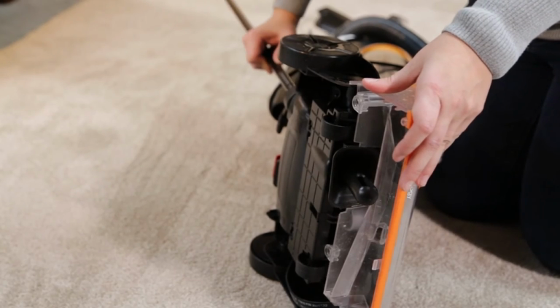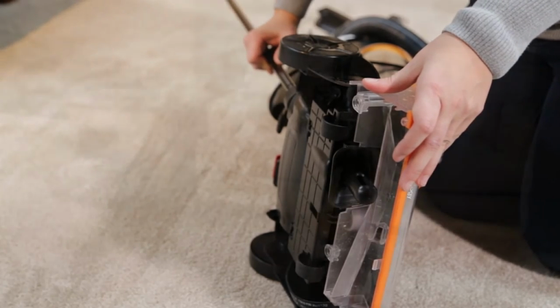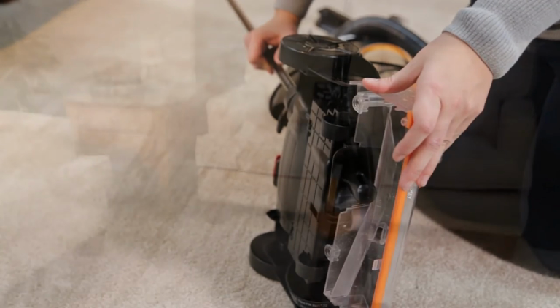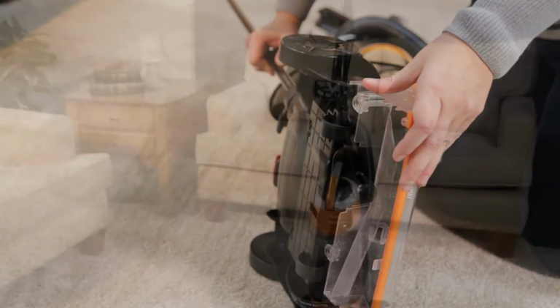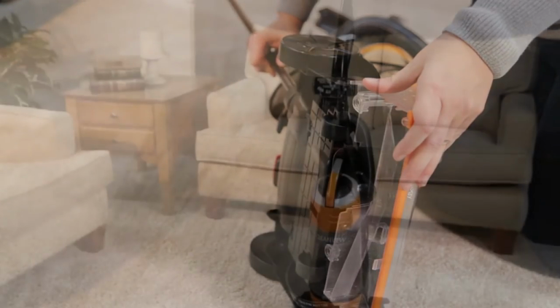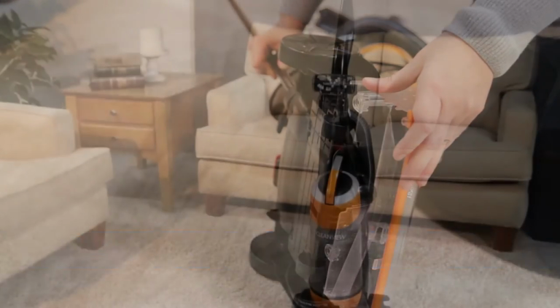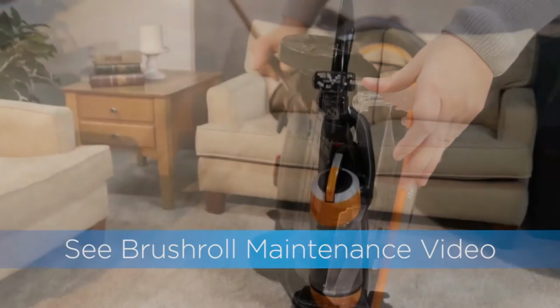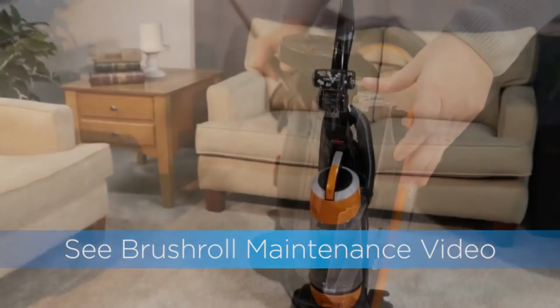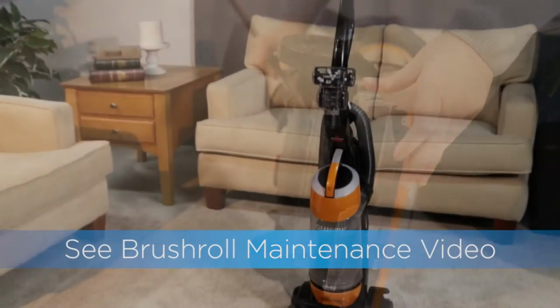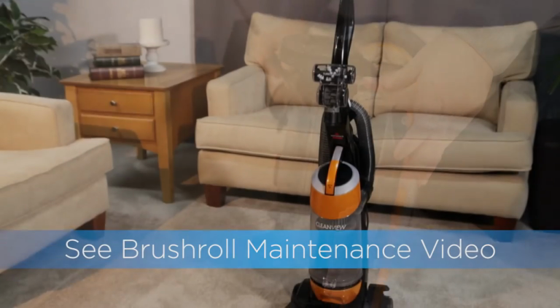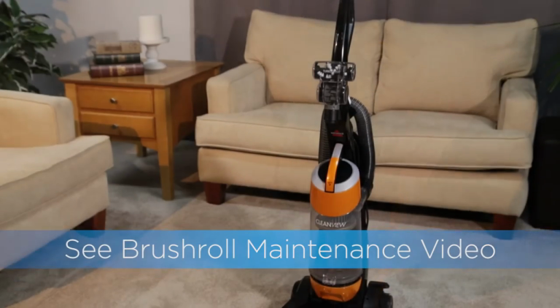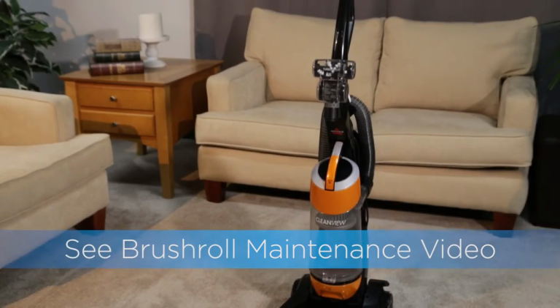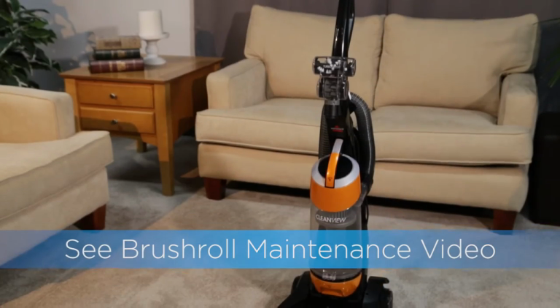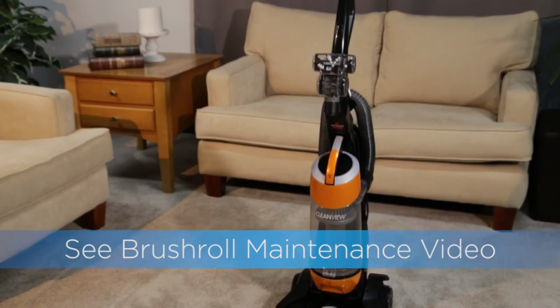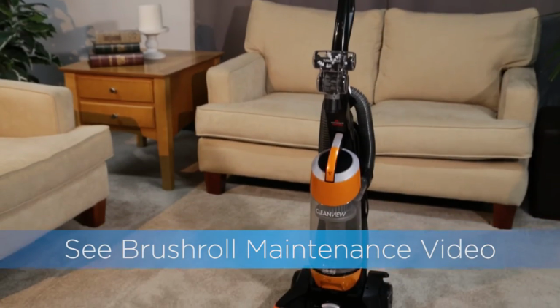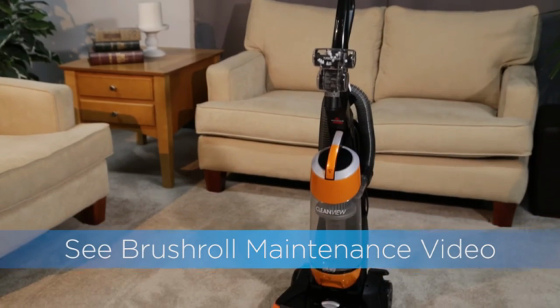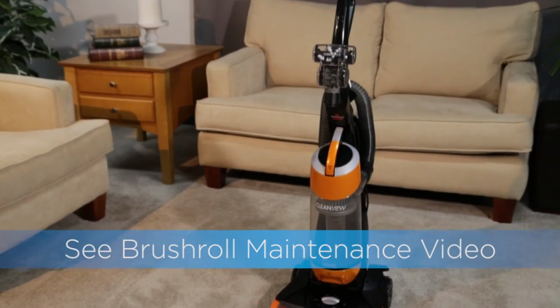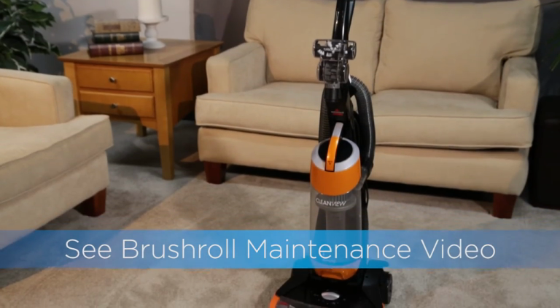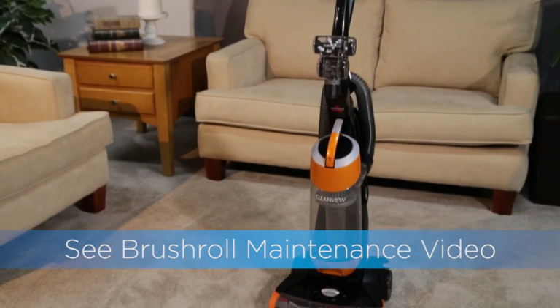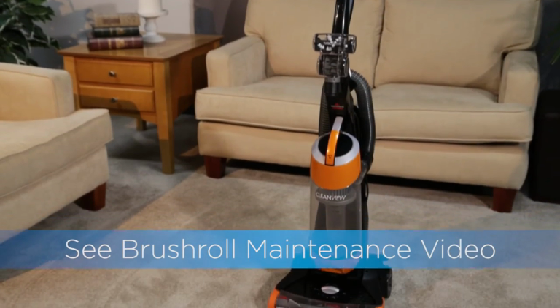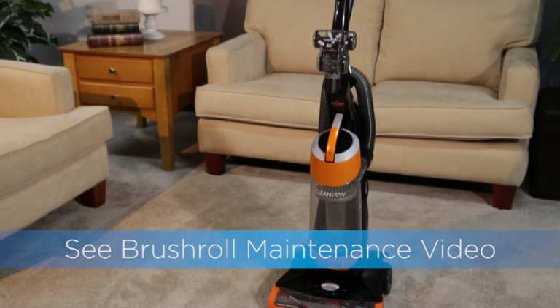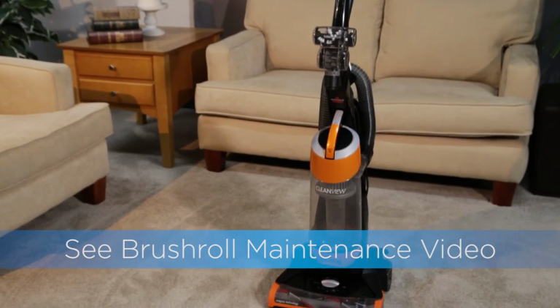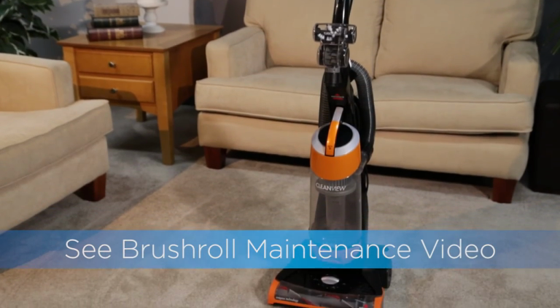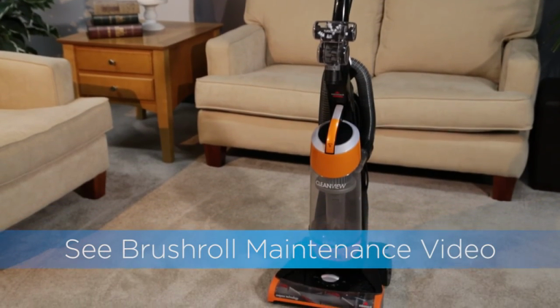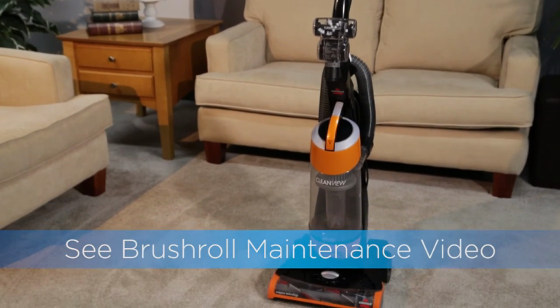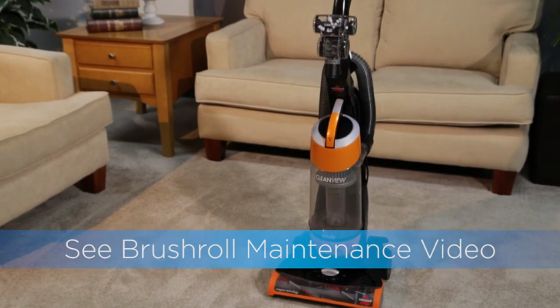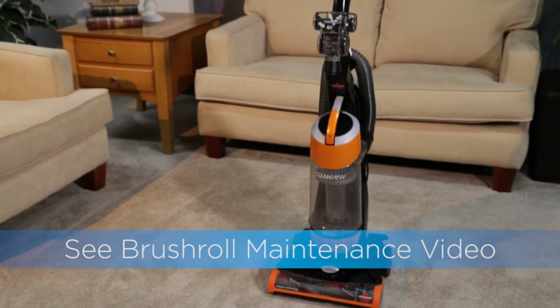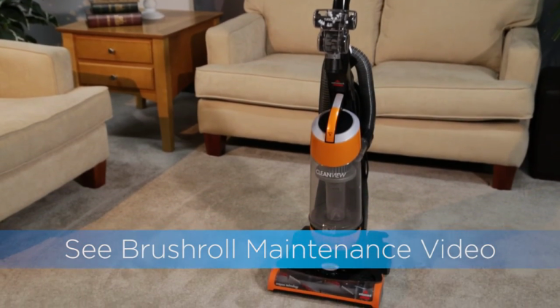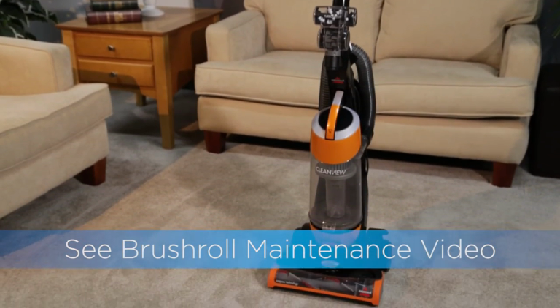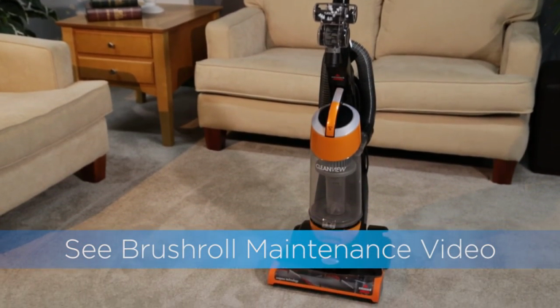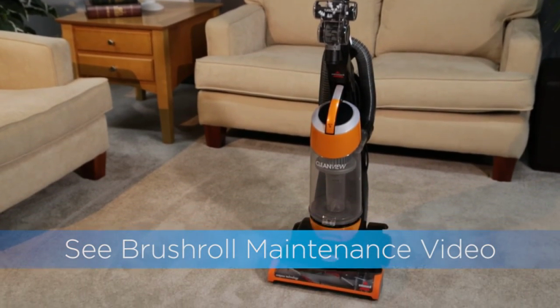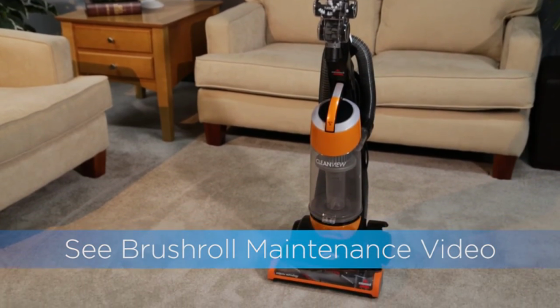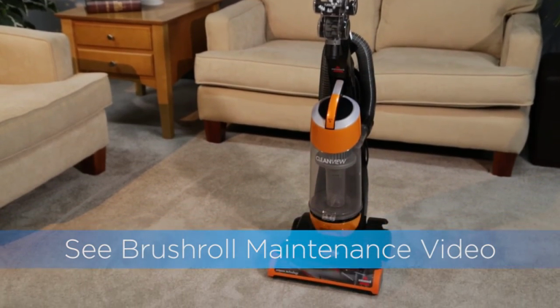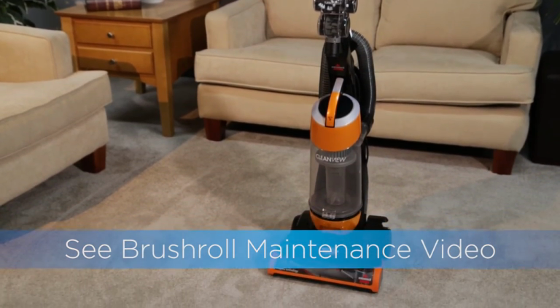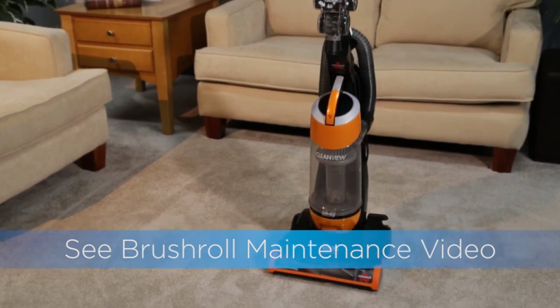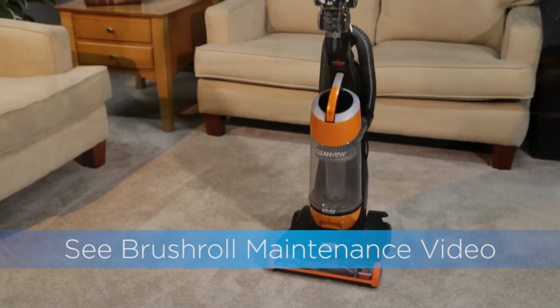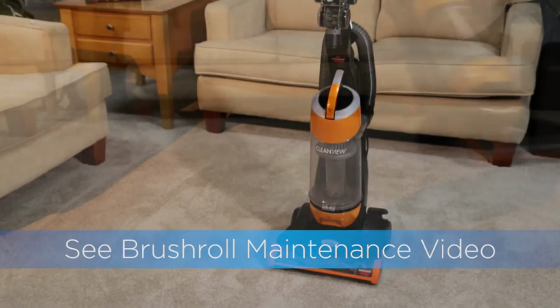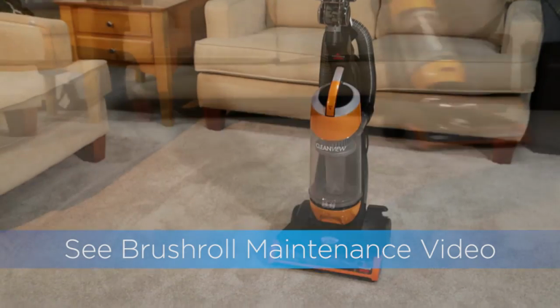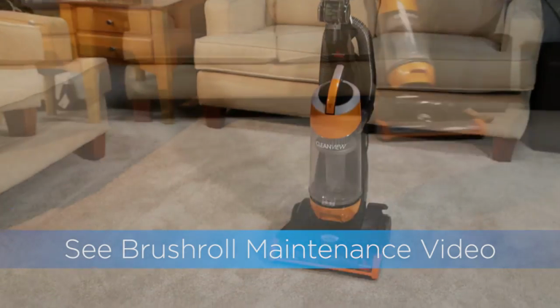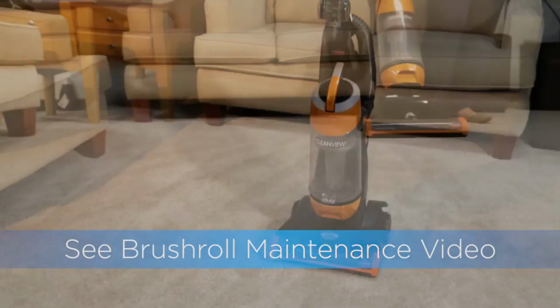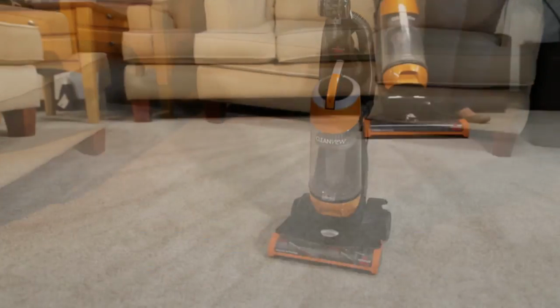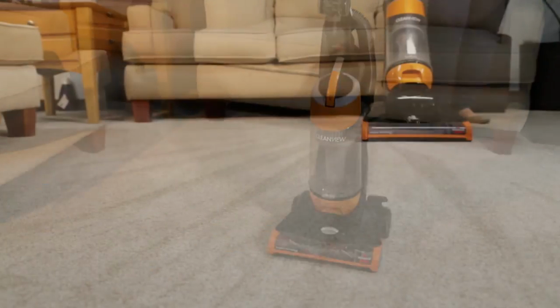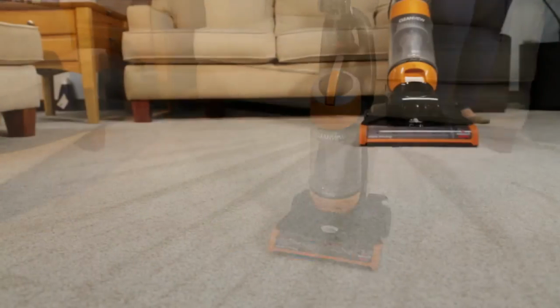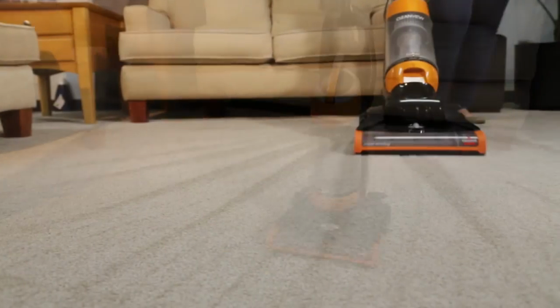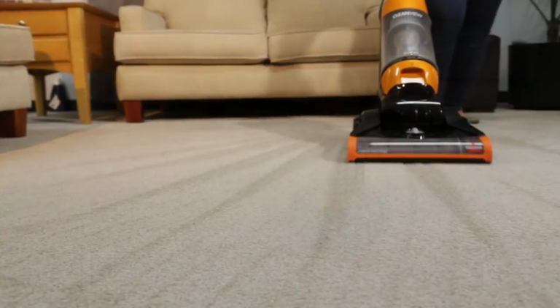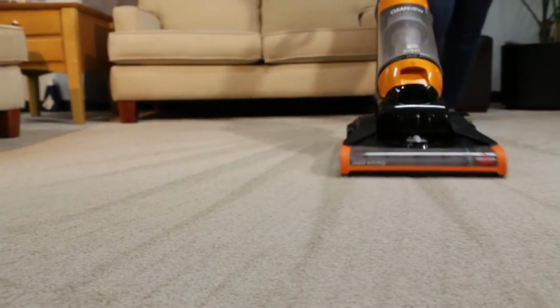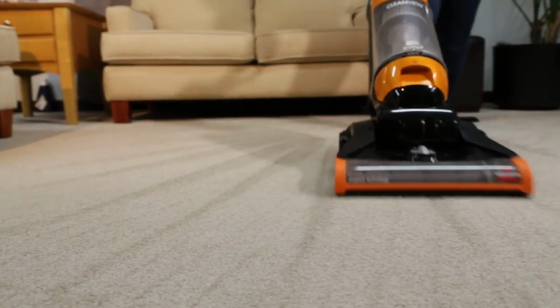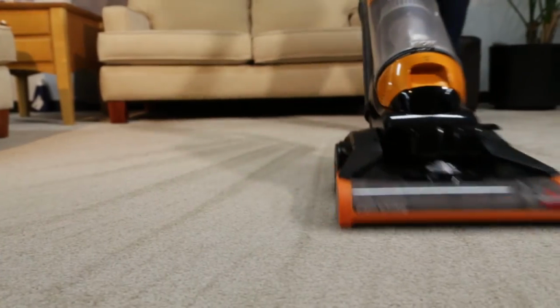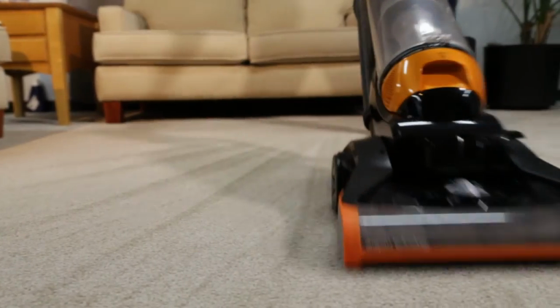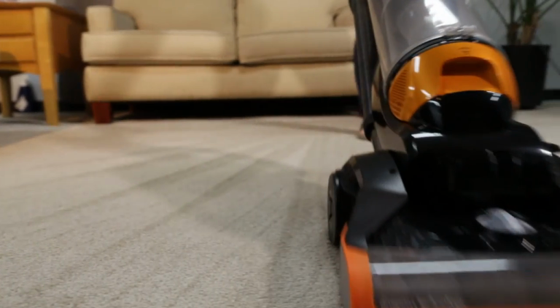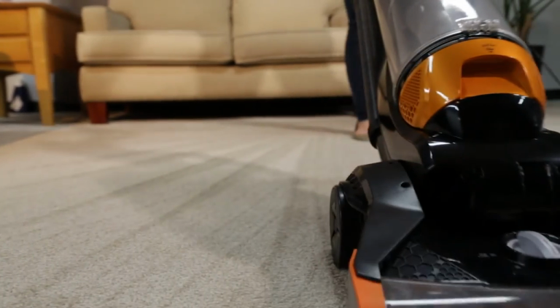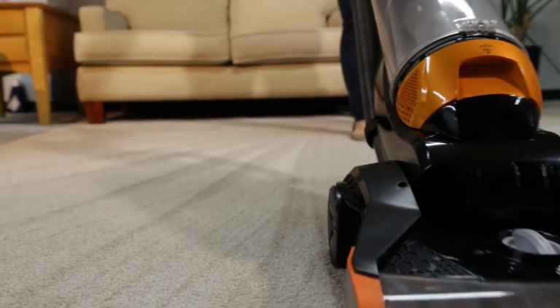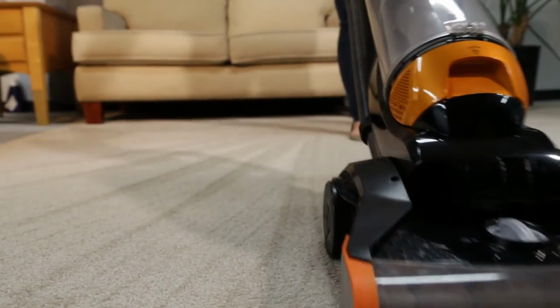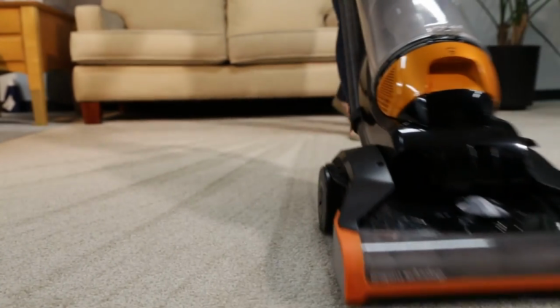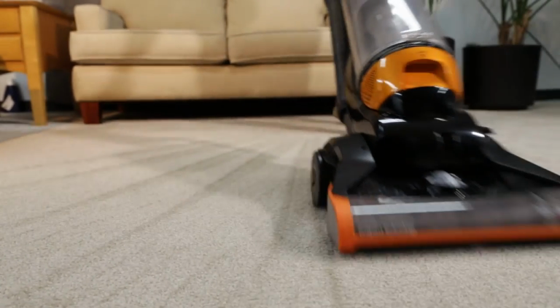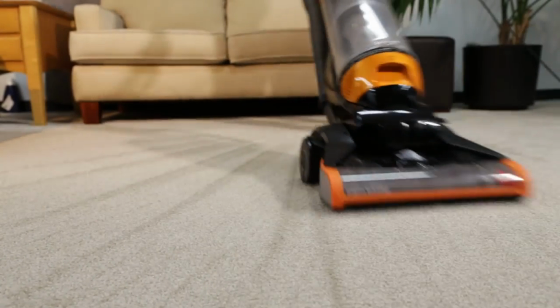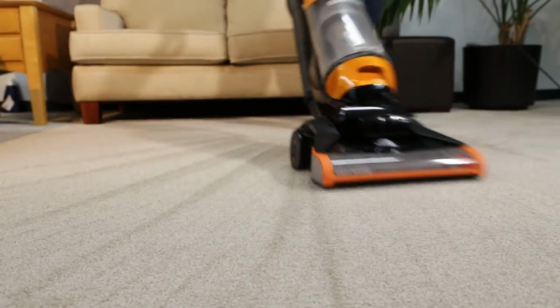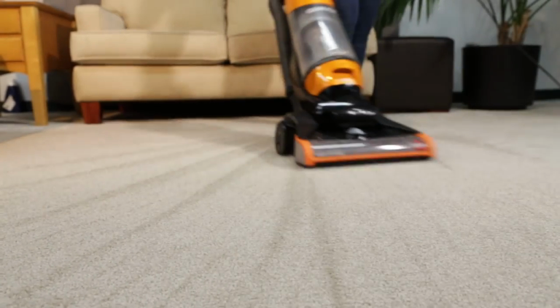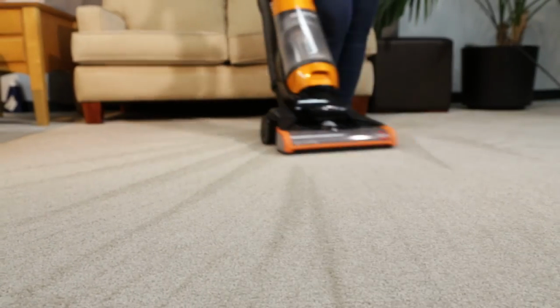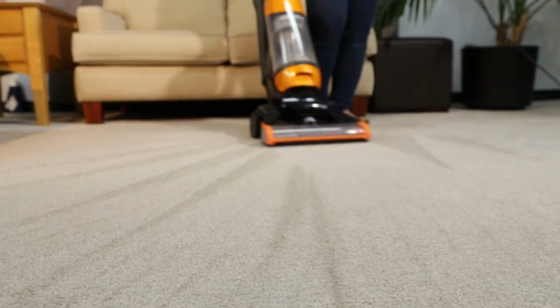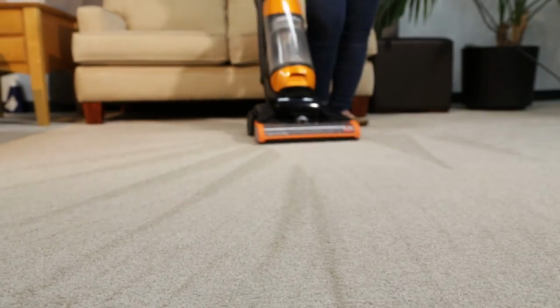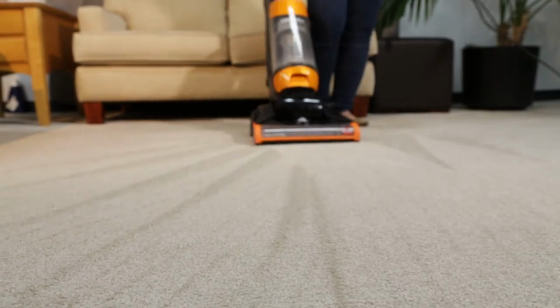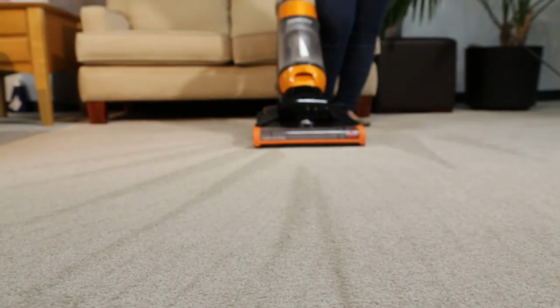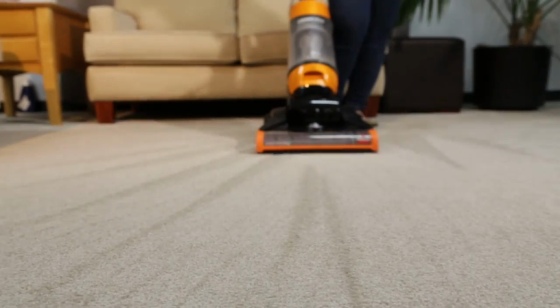If the clog persists, please refer to our brush roll maintenance video. These steps should help clear any clog and get you back to cleaning.